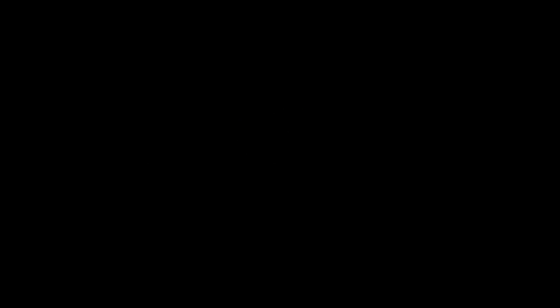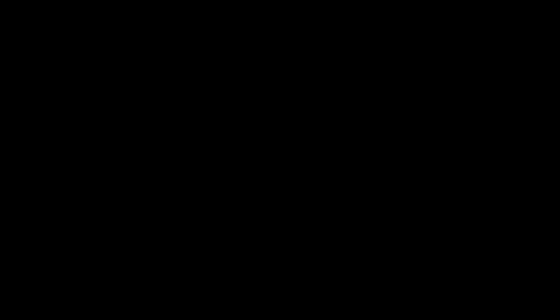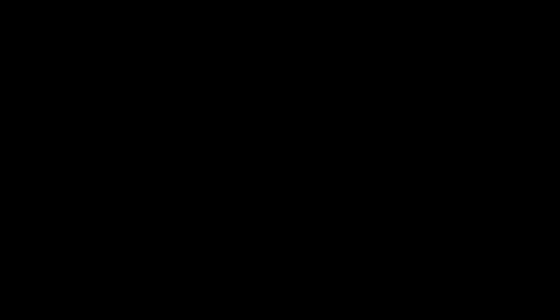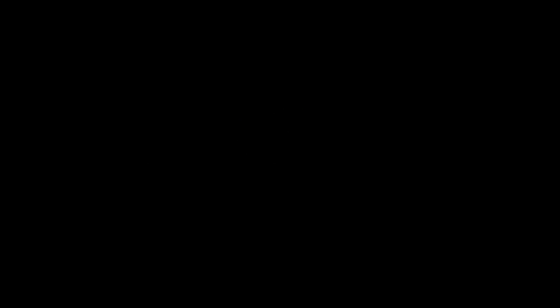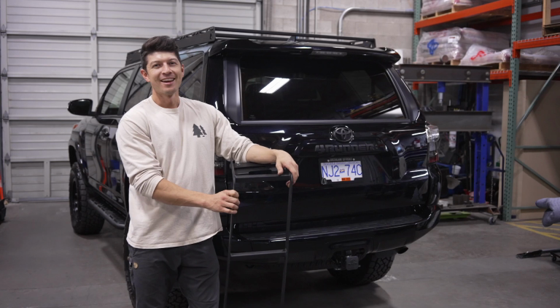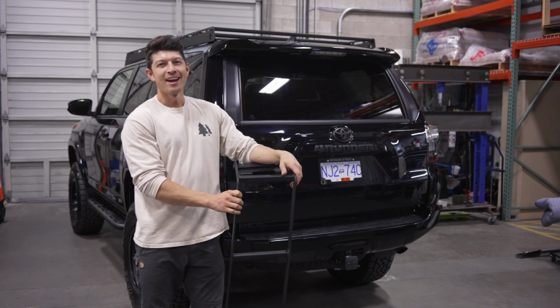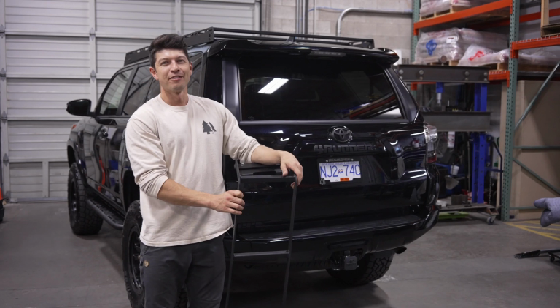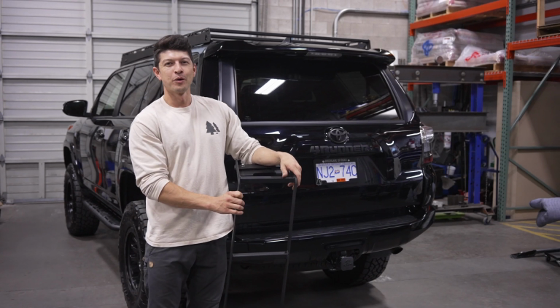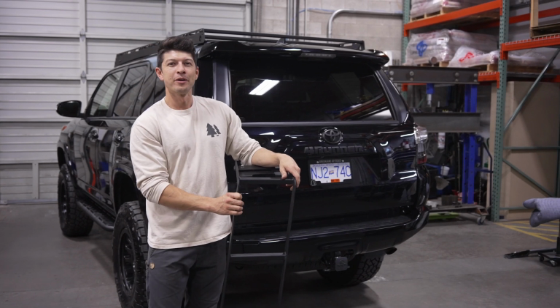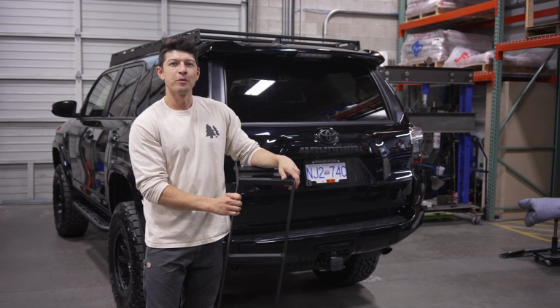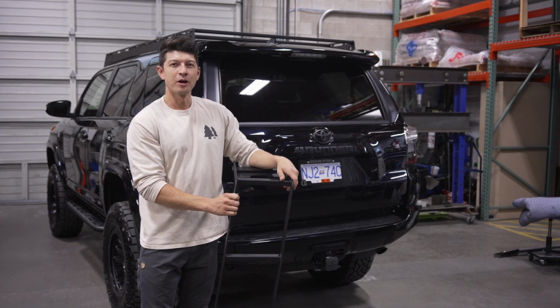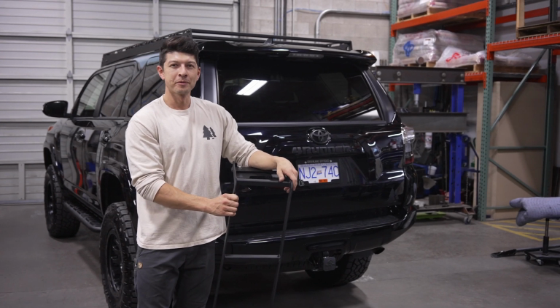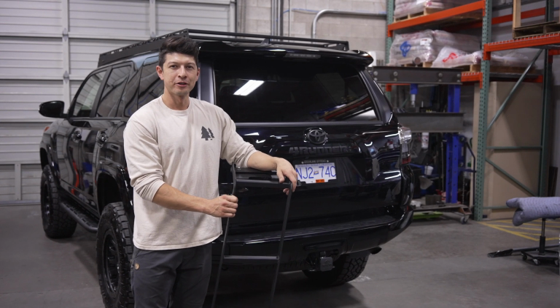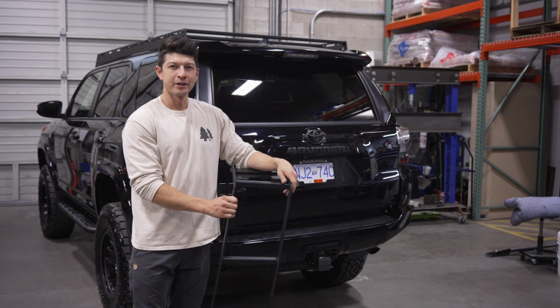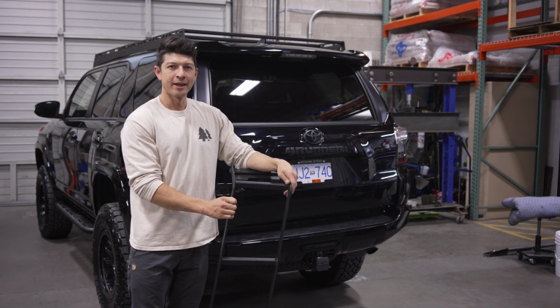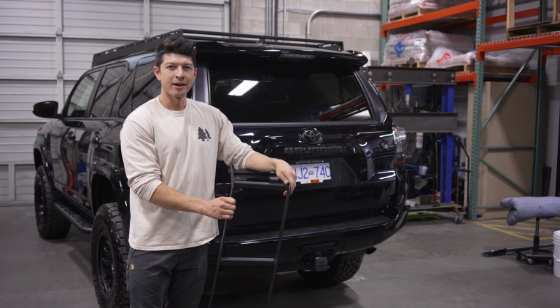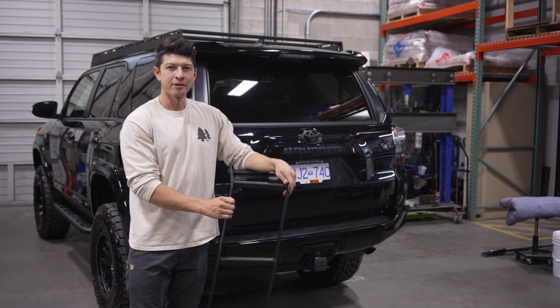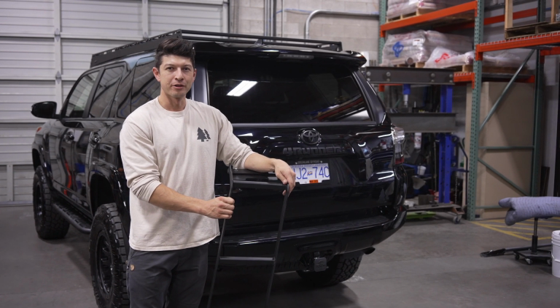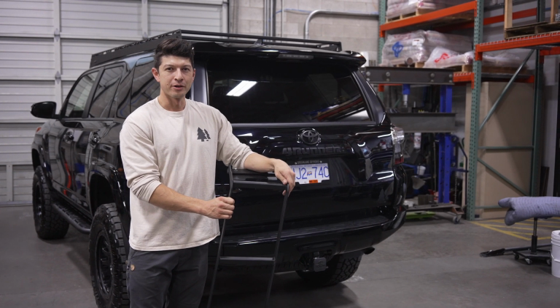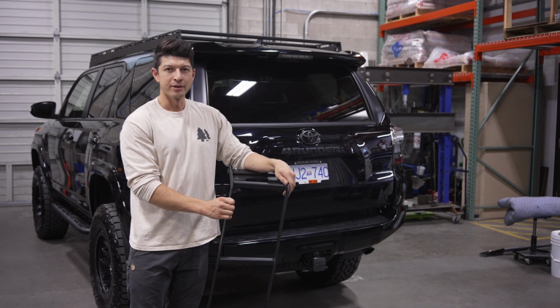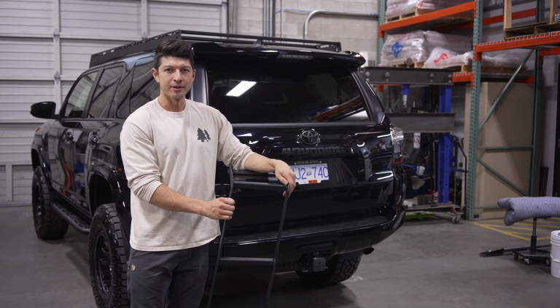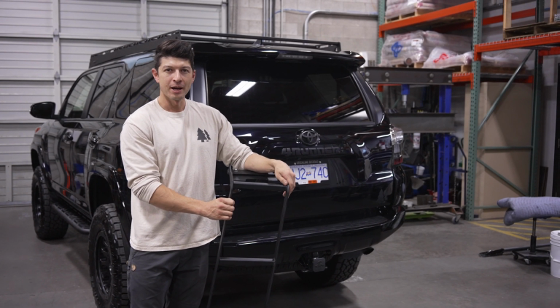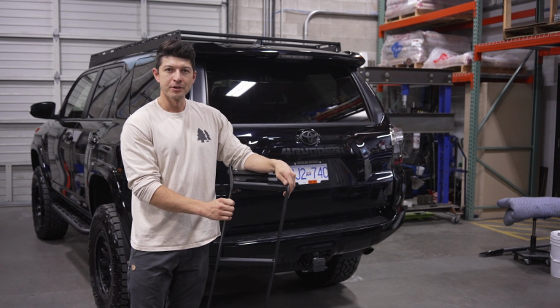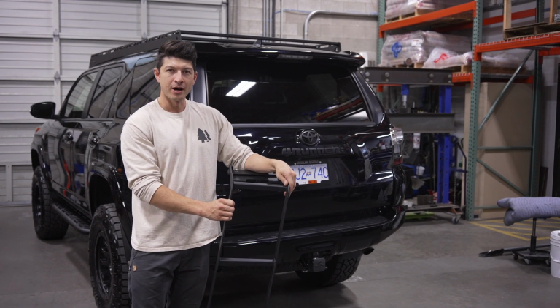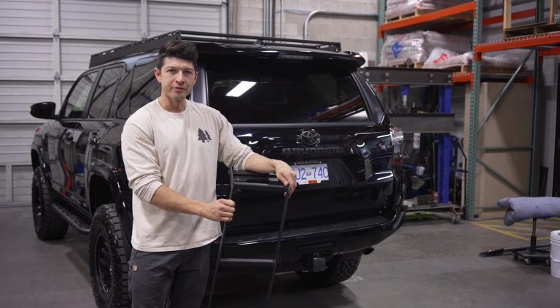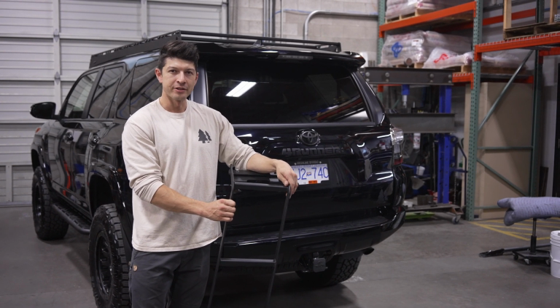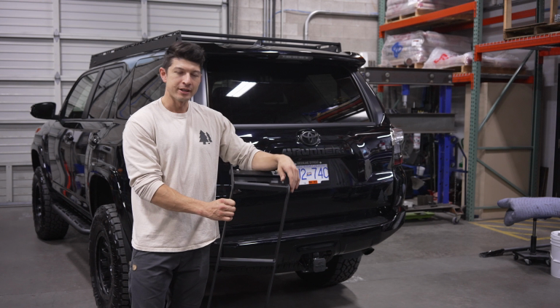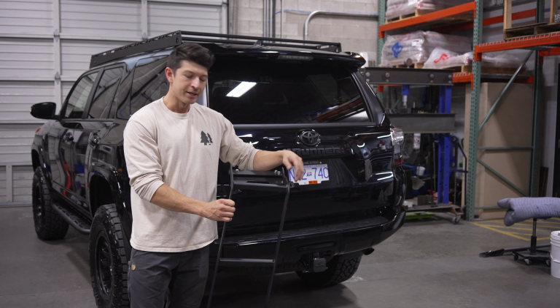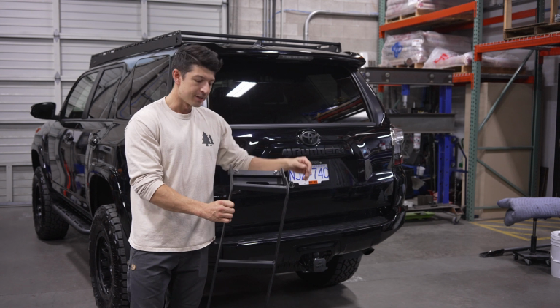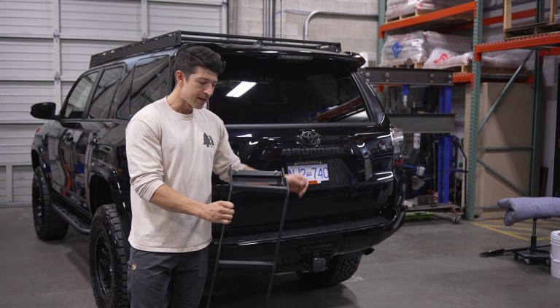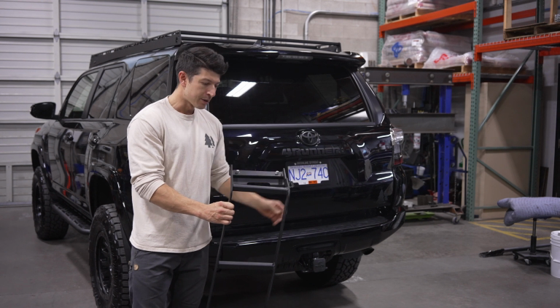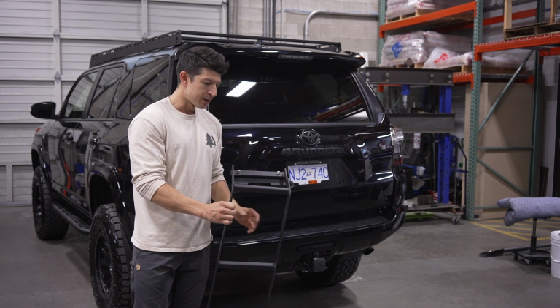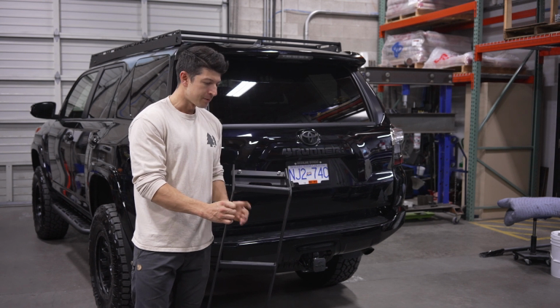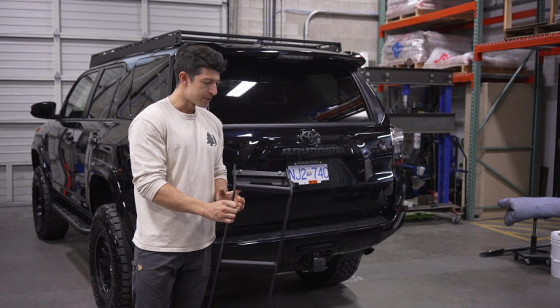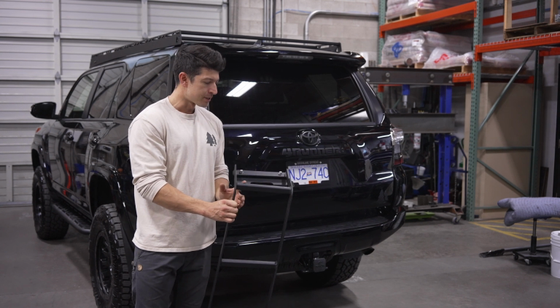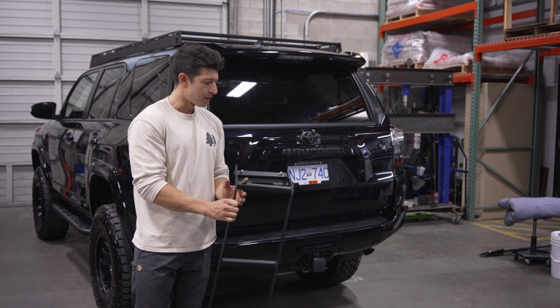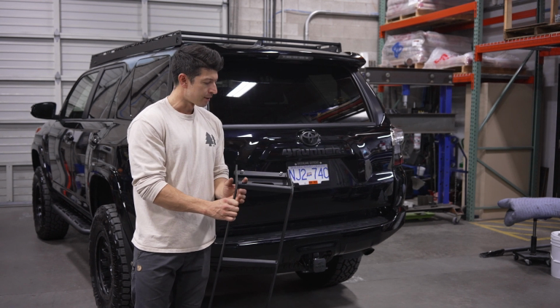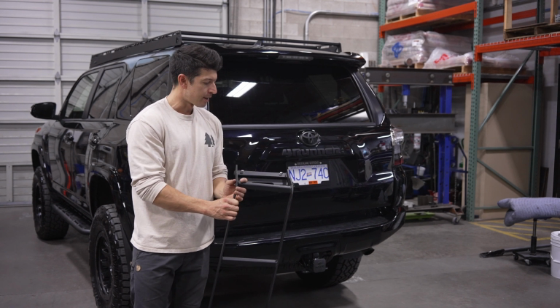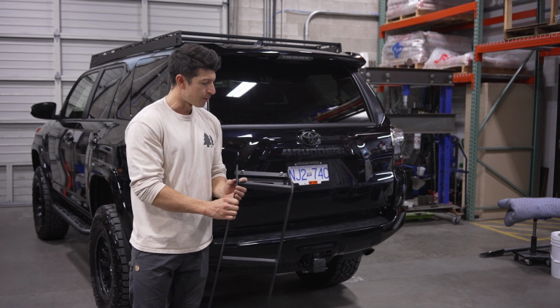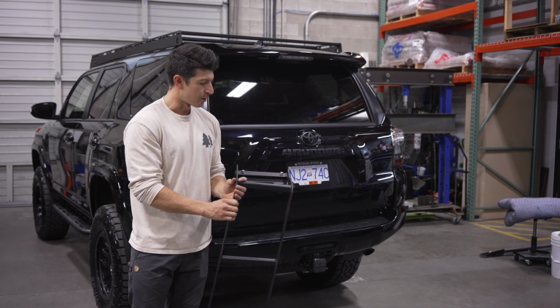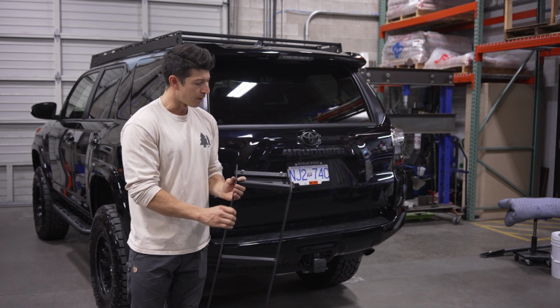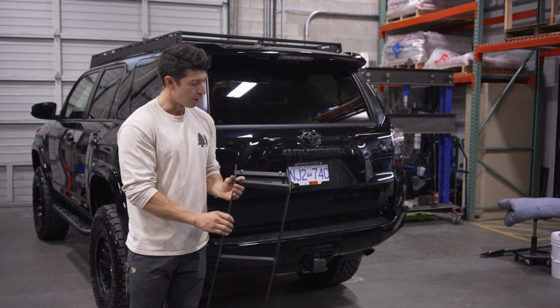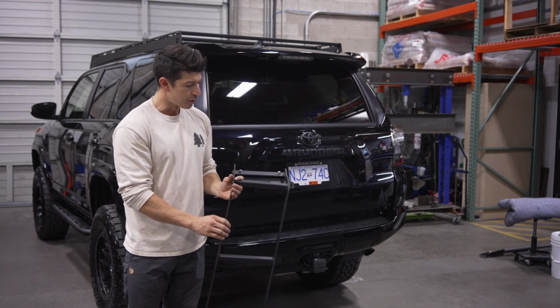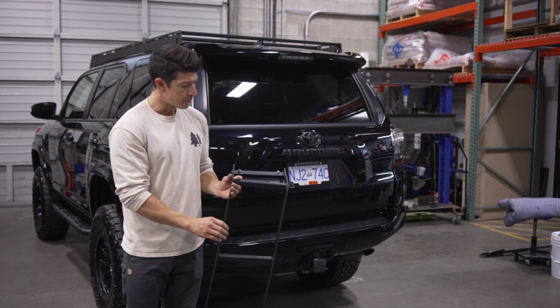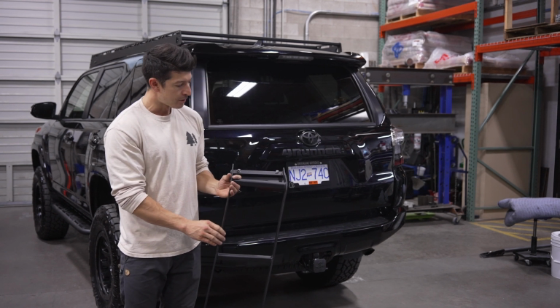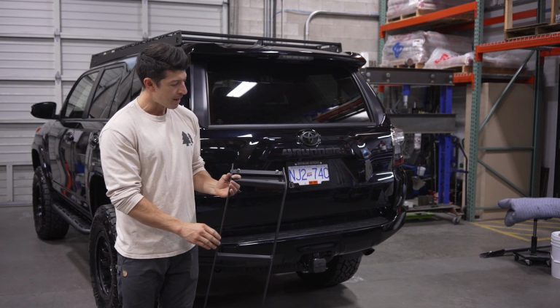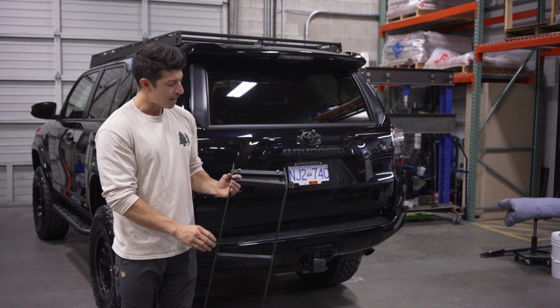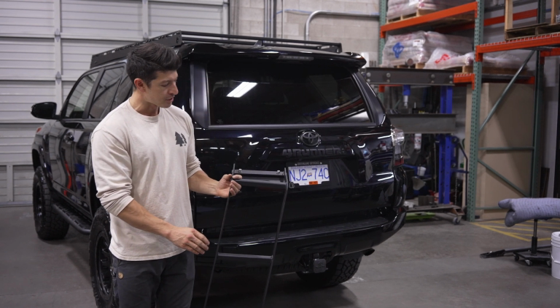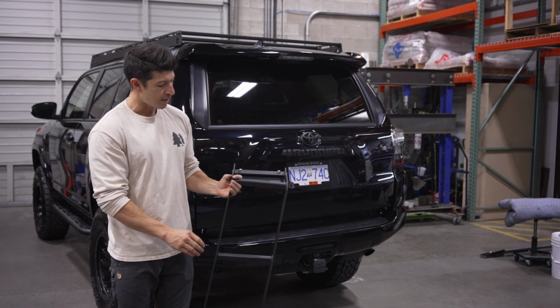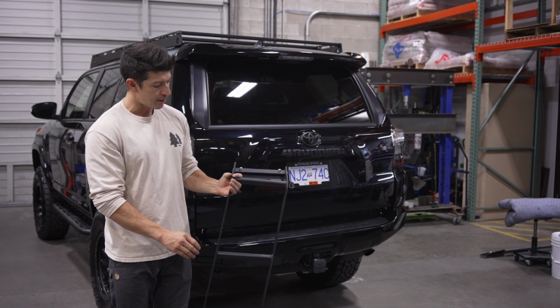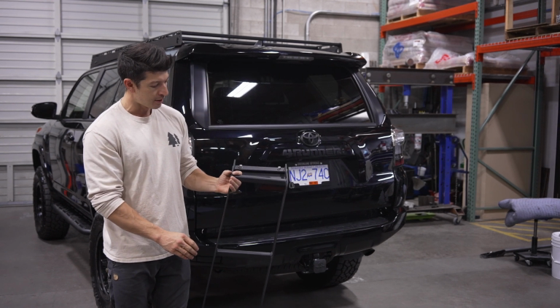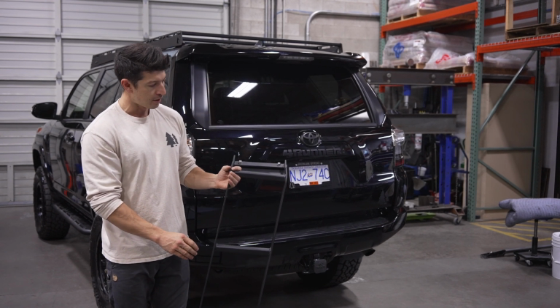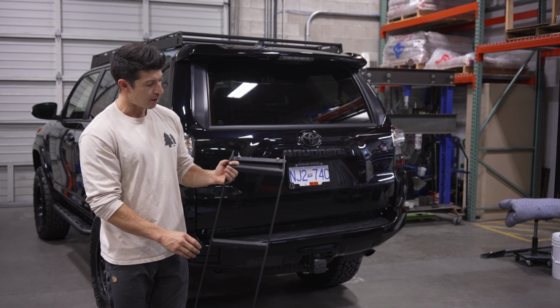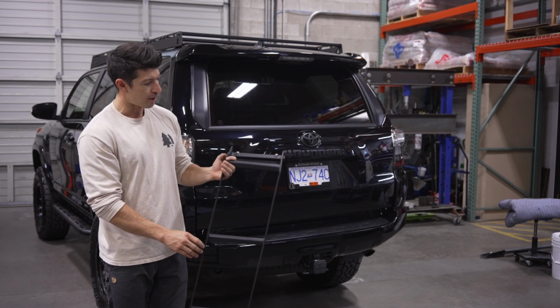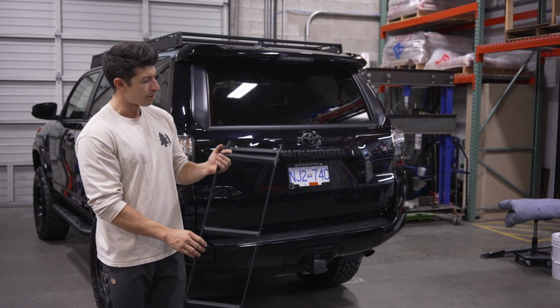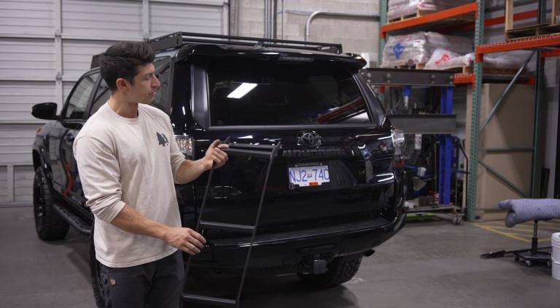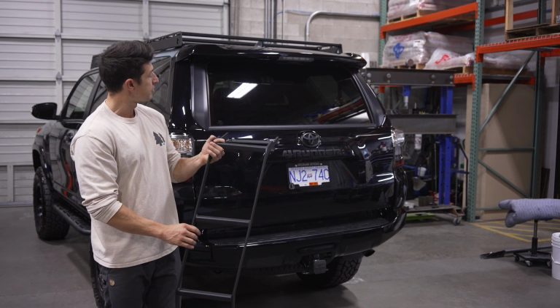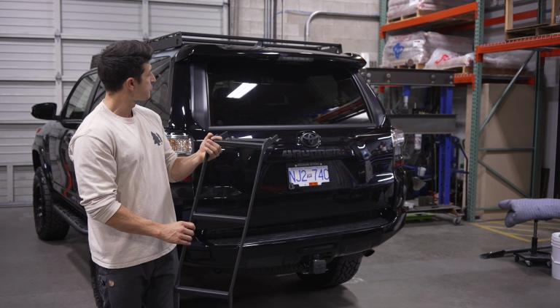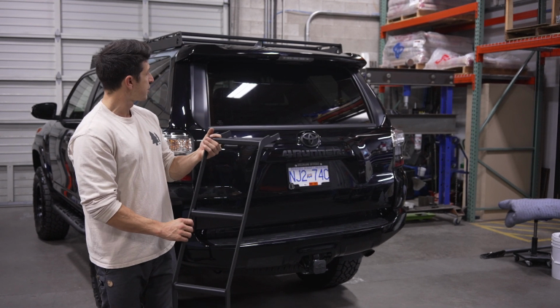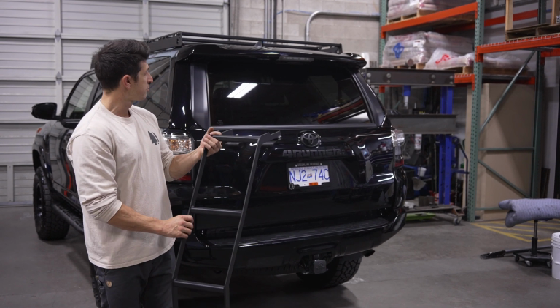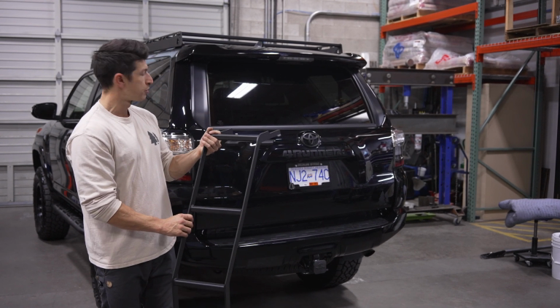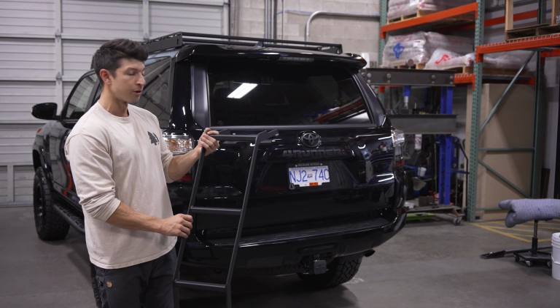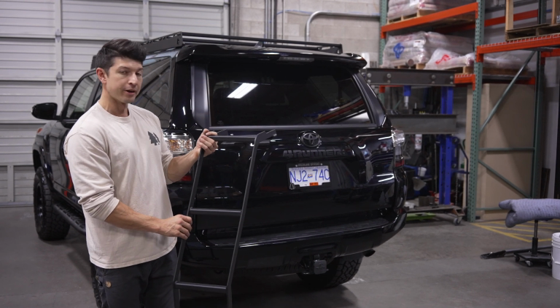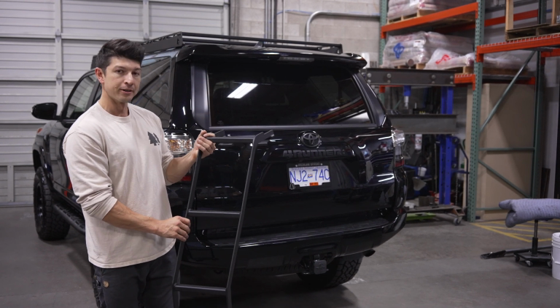Hey everyone, welcome to Green Lane Off-Road. I'm Donovan and today we're going to be installing our aluminum hatch ladder on our 5th gen 4Runner.